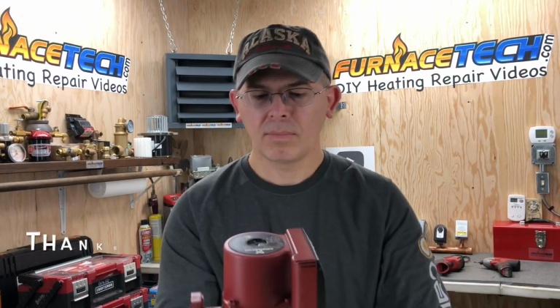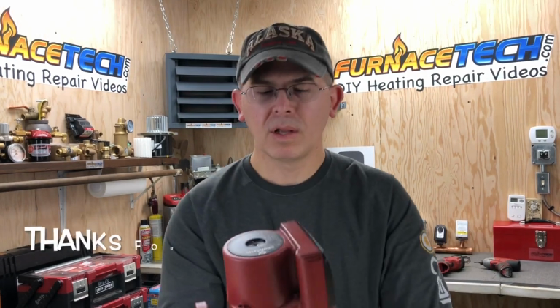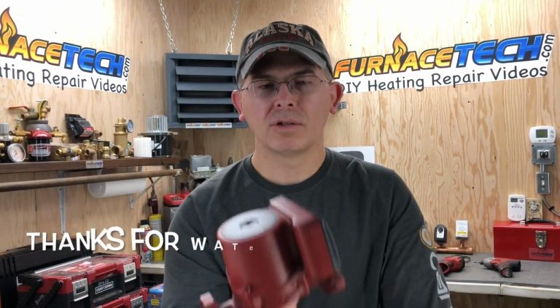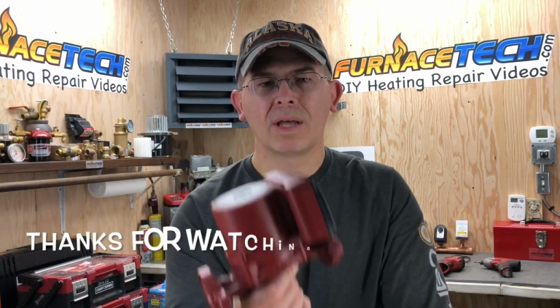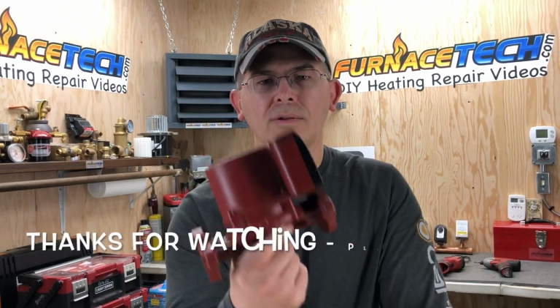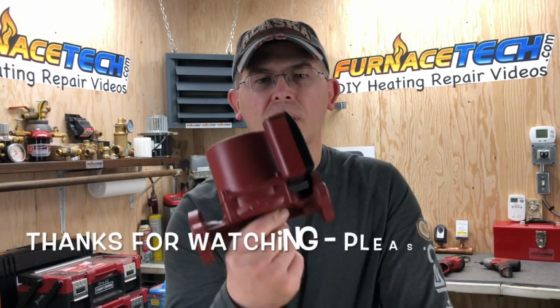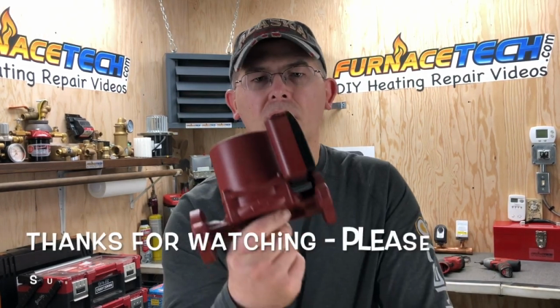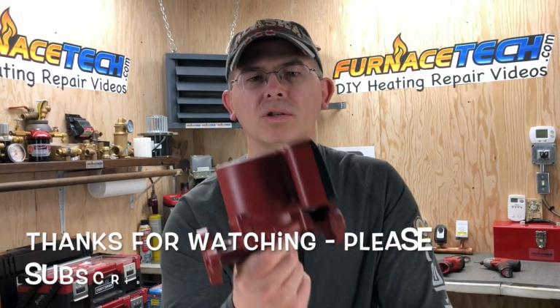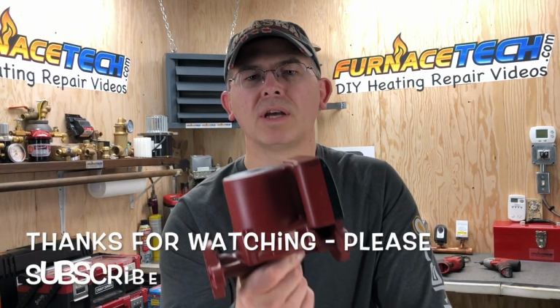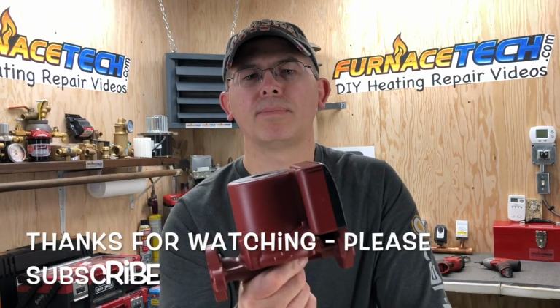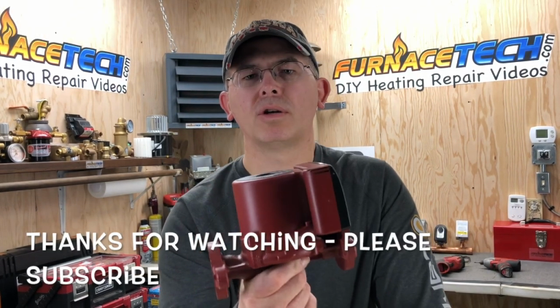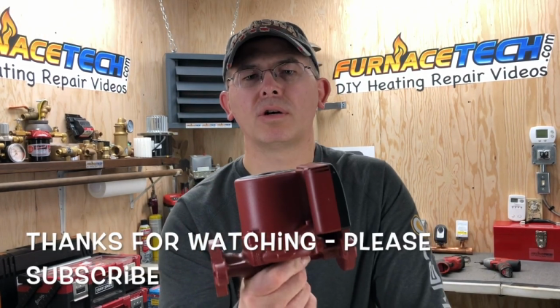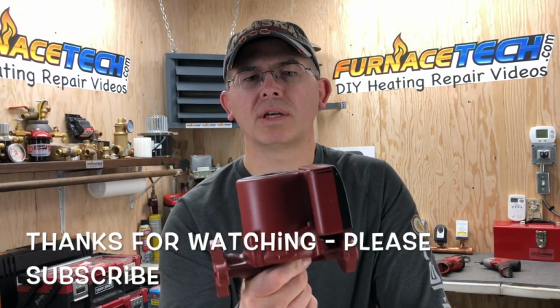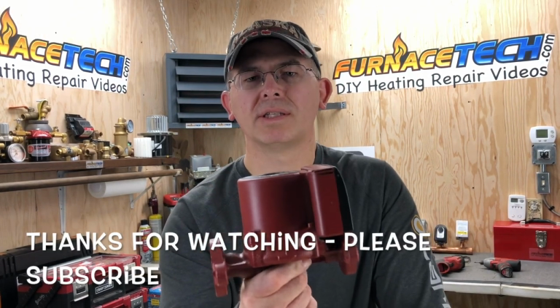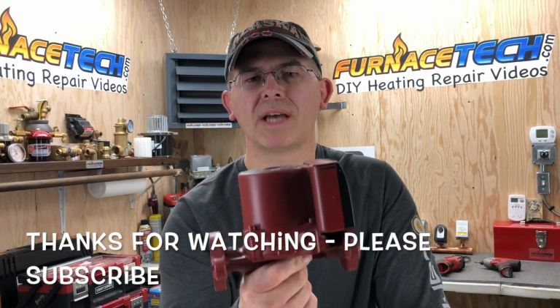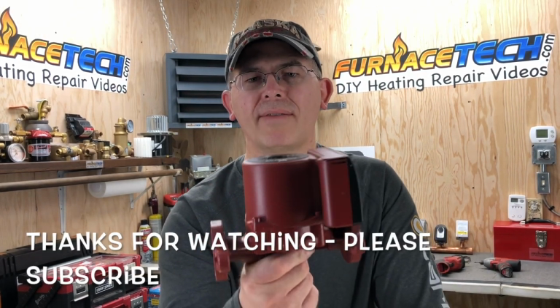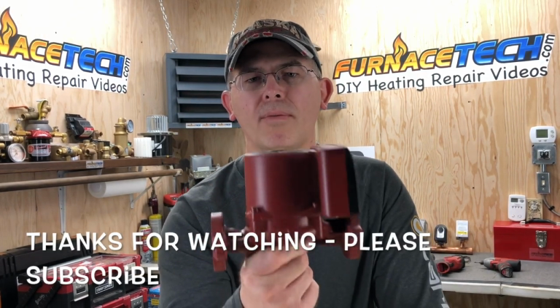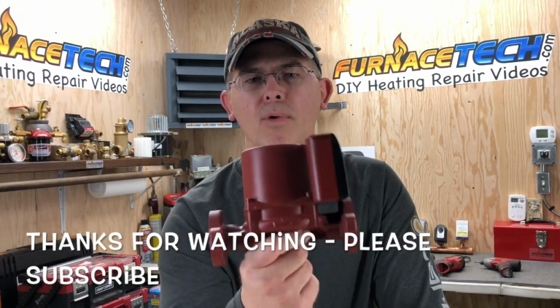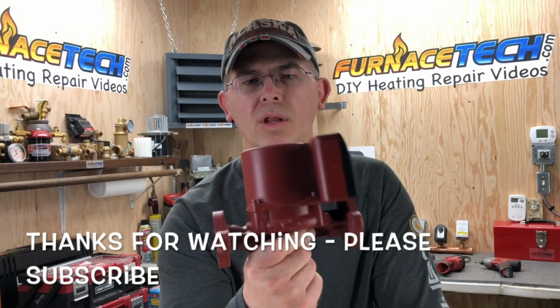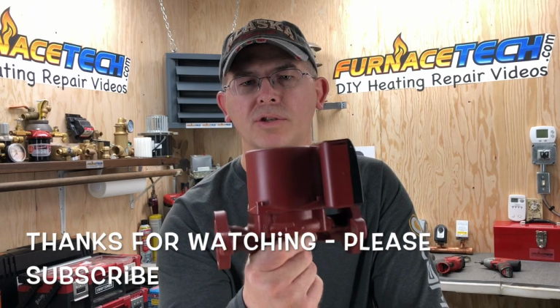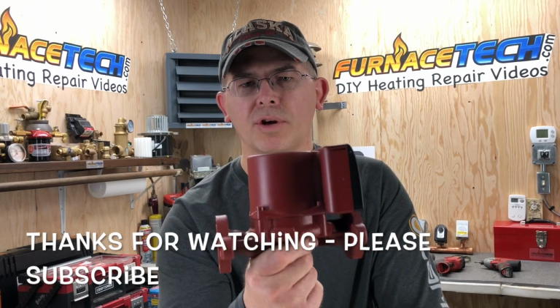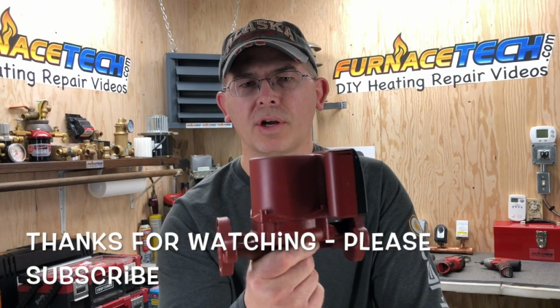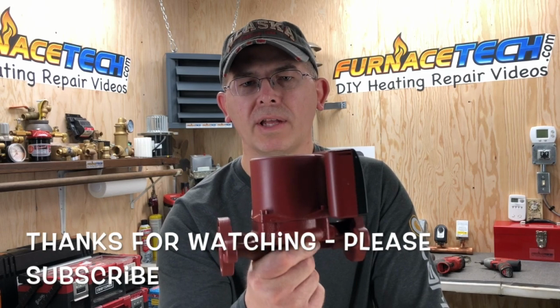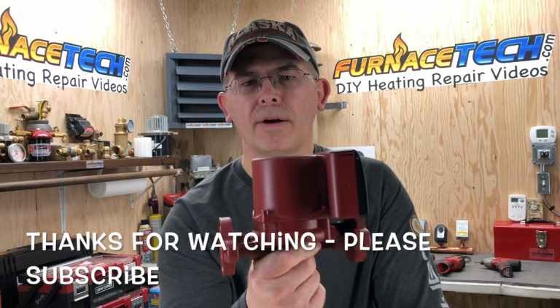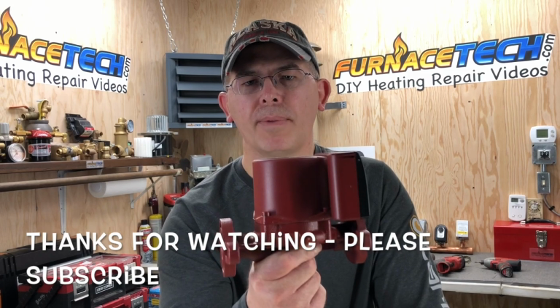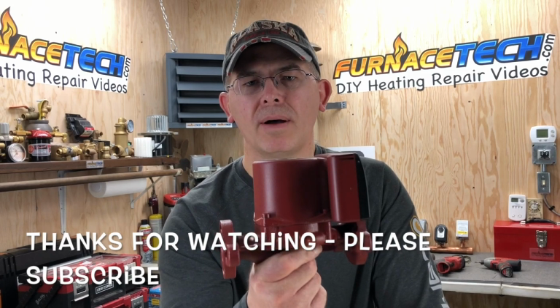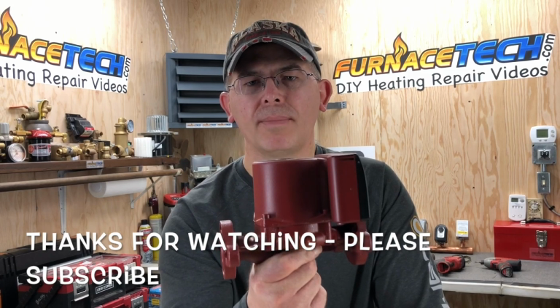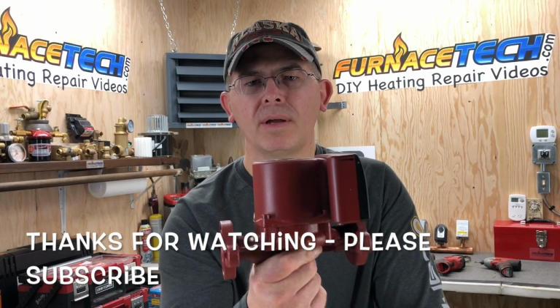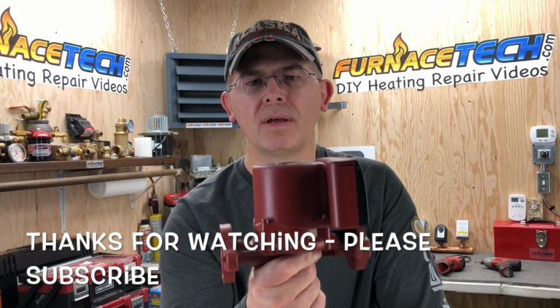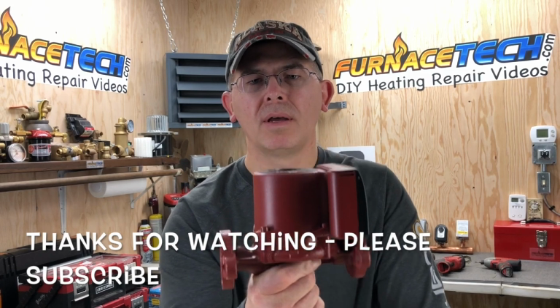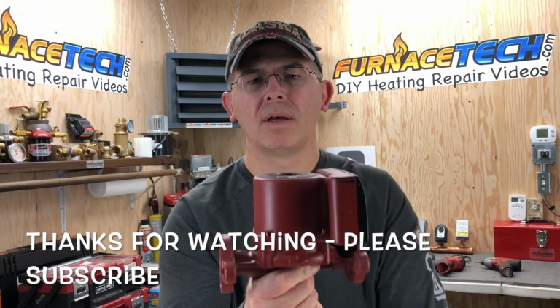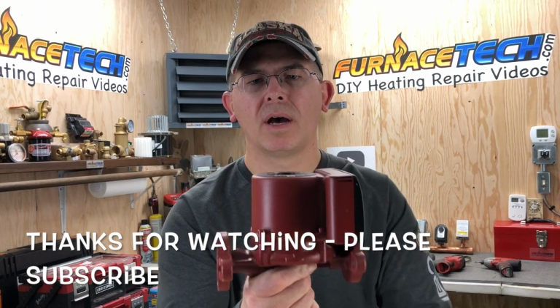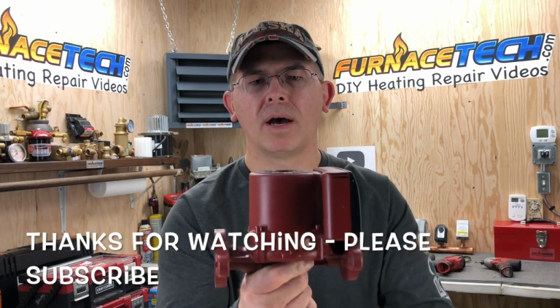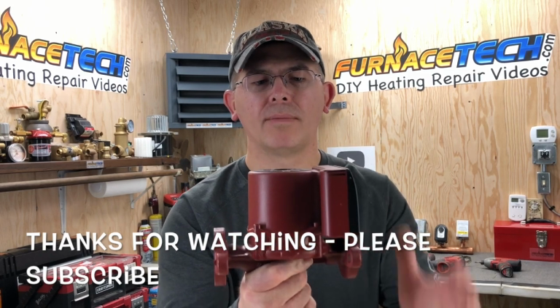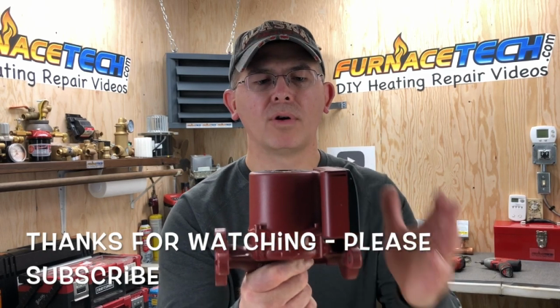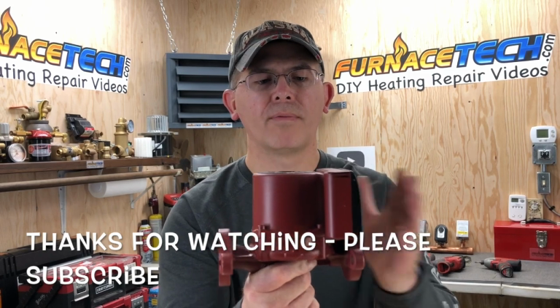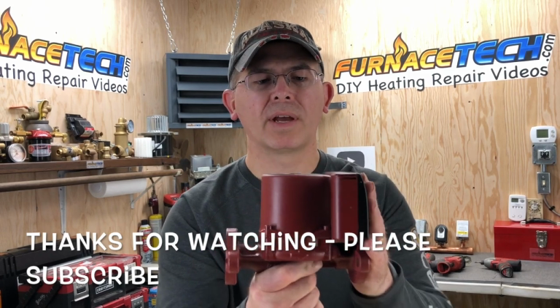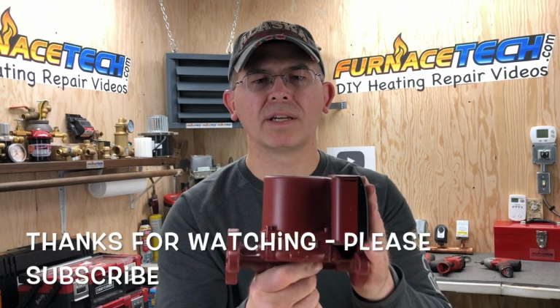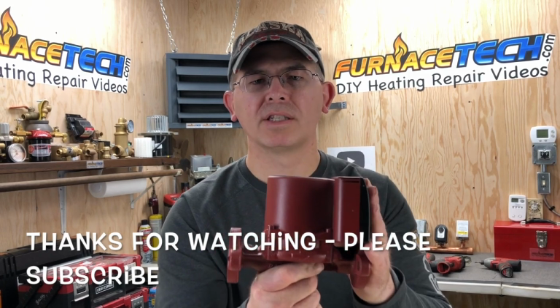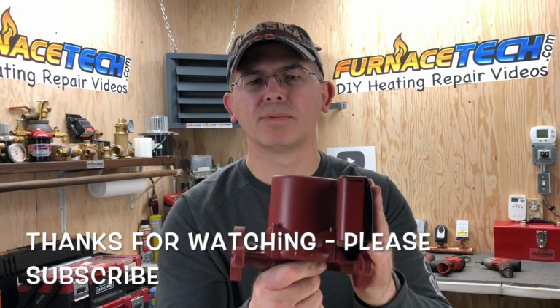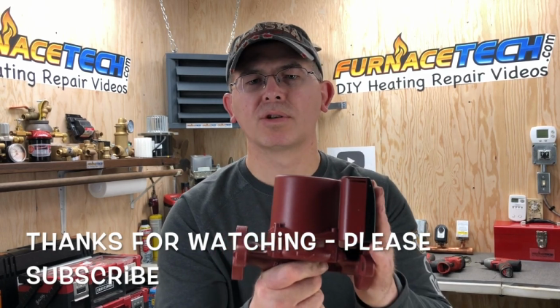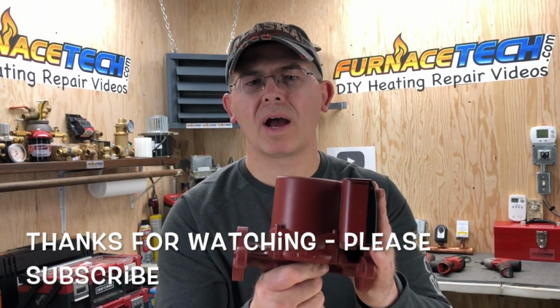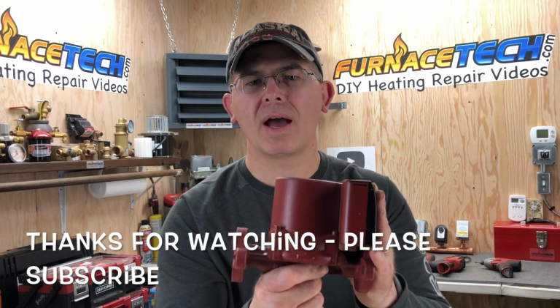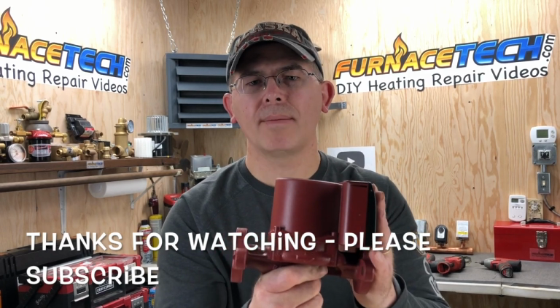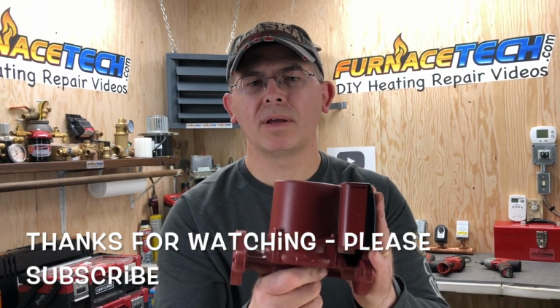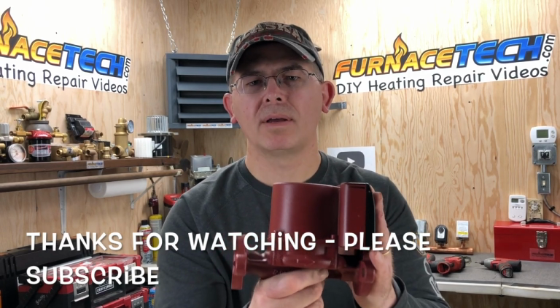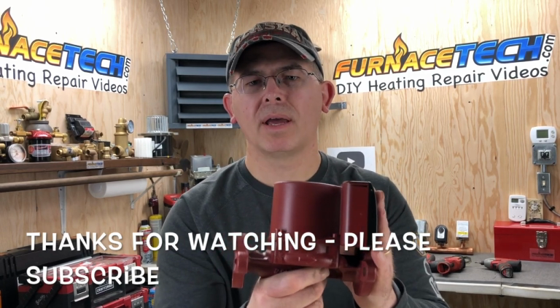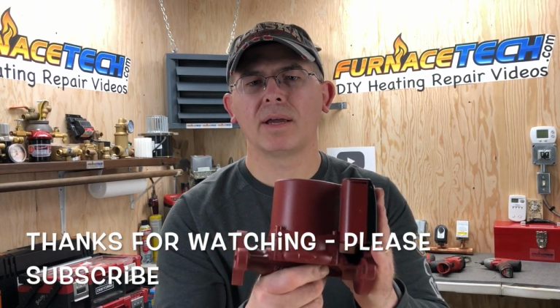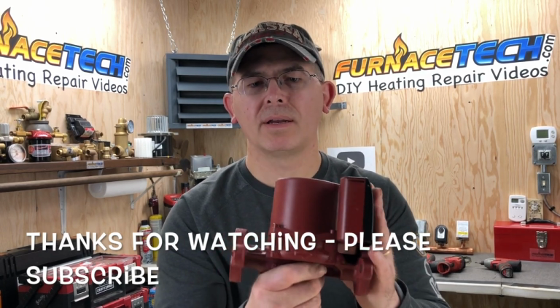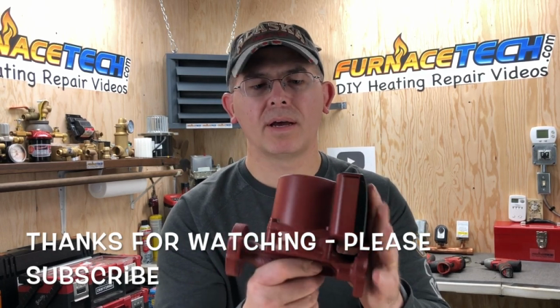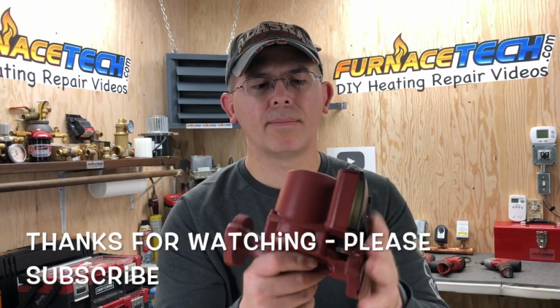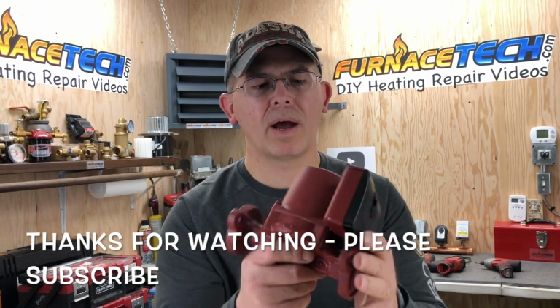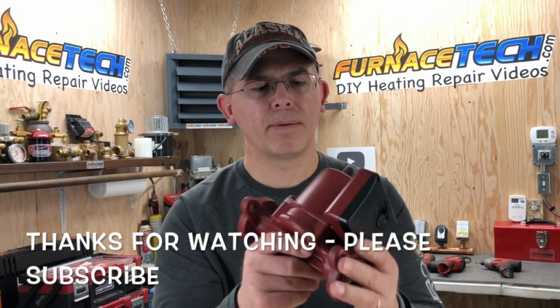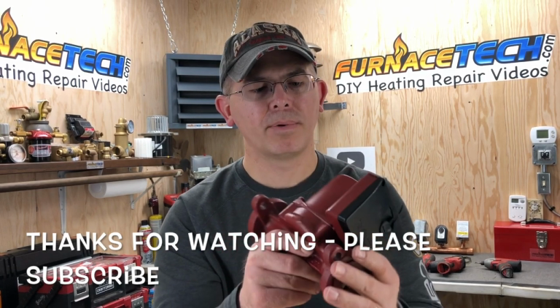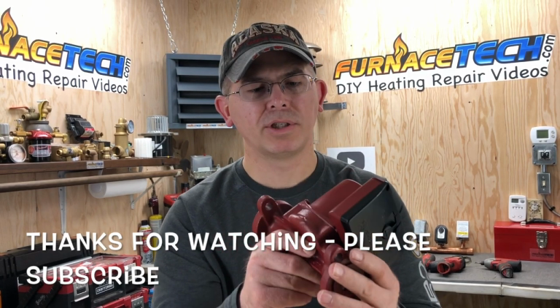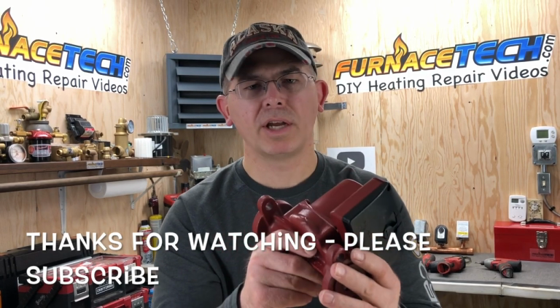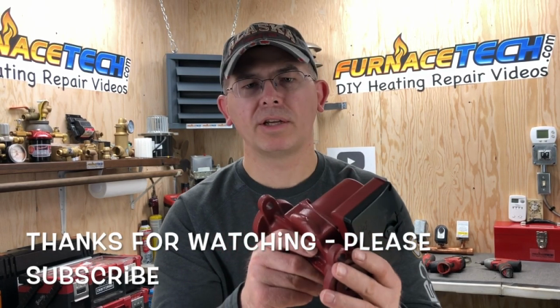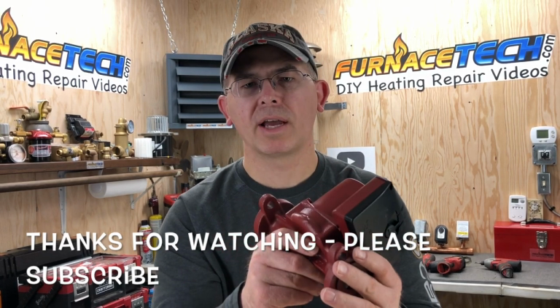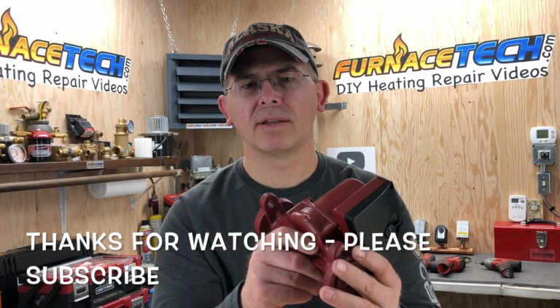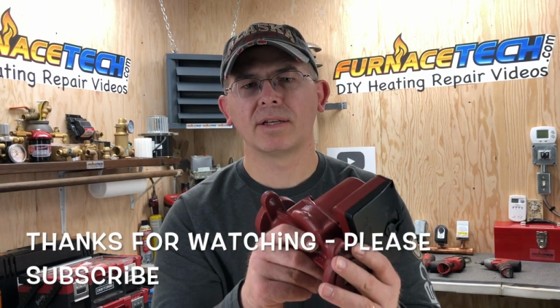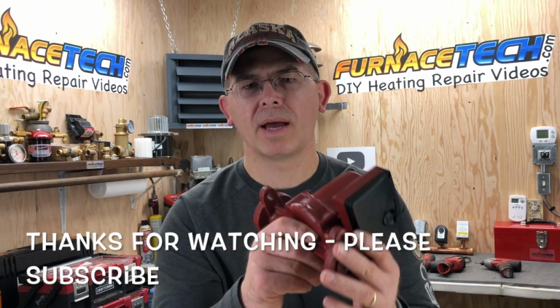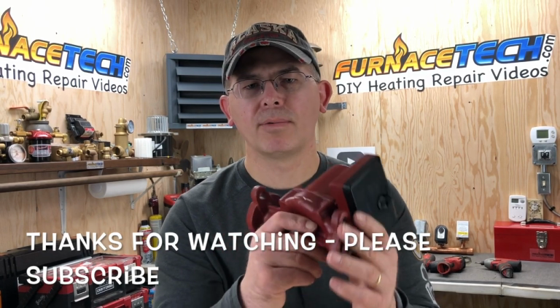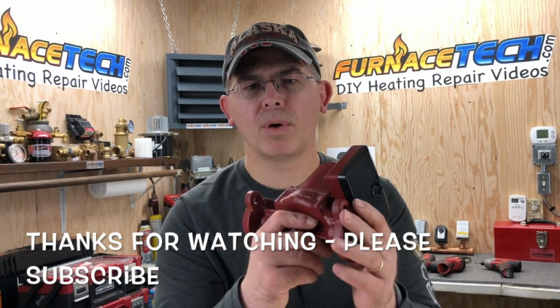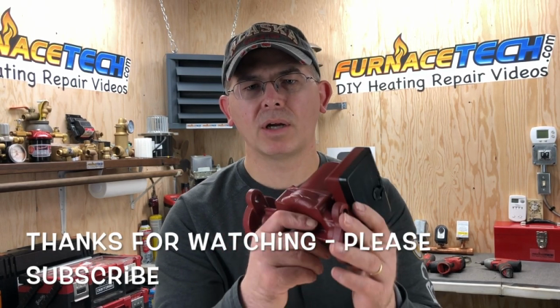That was a close-up look inside of a boiler circulator pump. Don't forget to subscribe, and I appreciate you taking the time to watch.